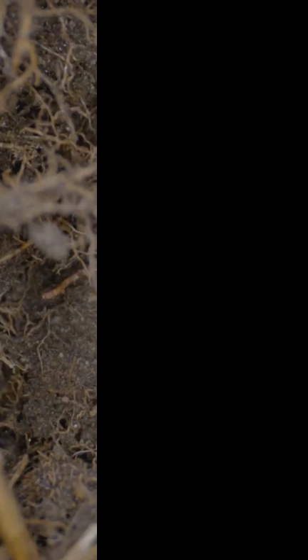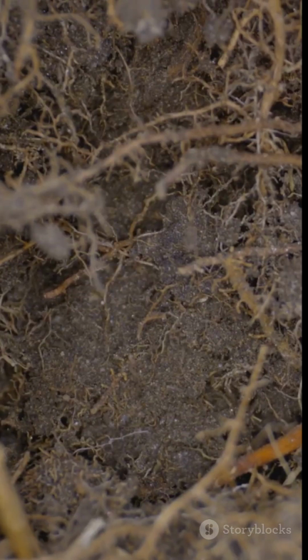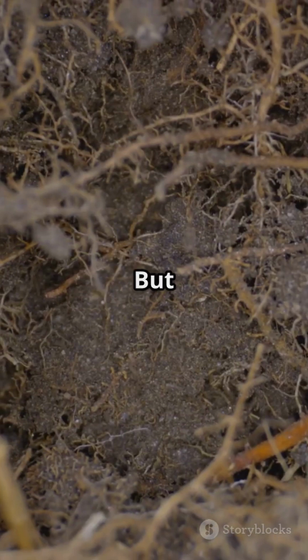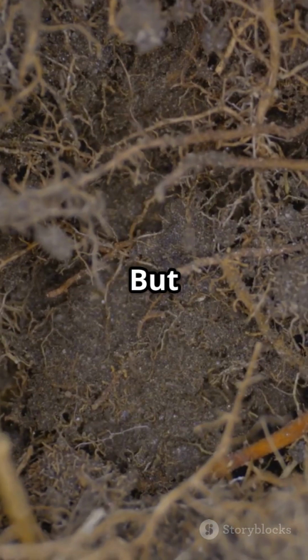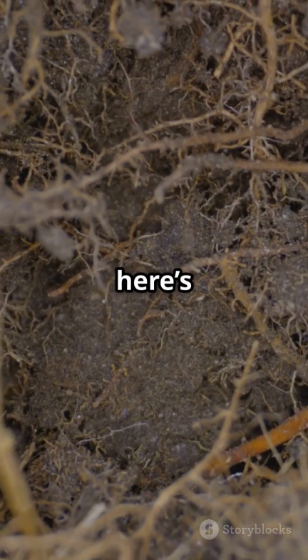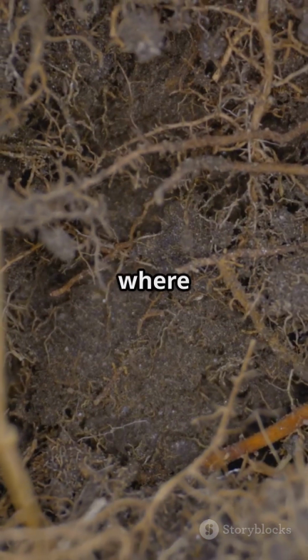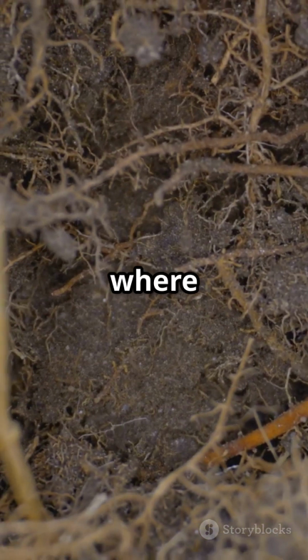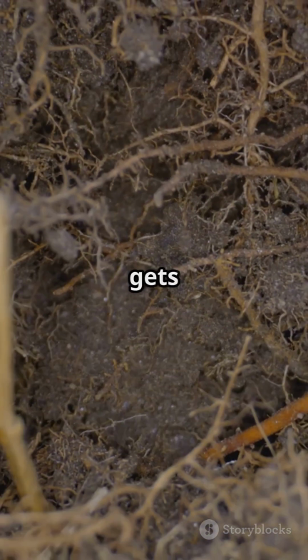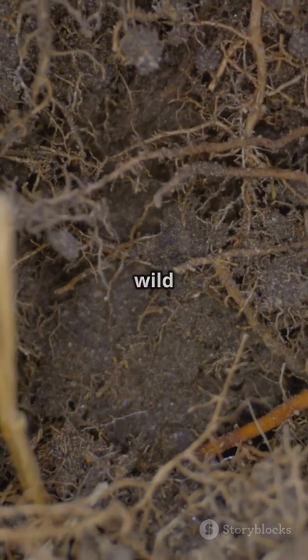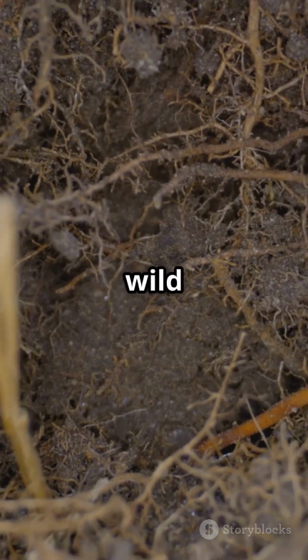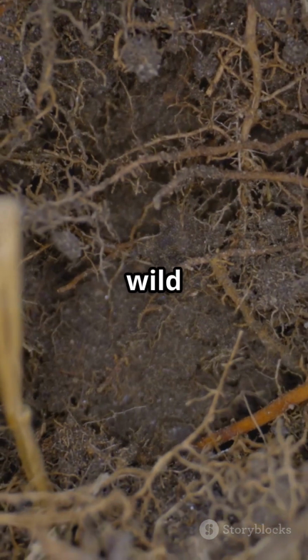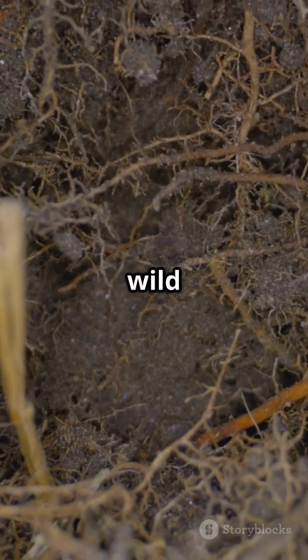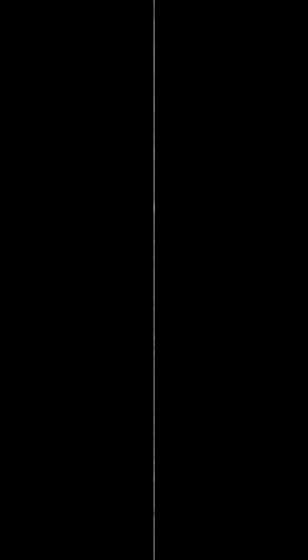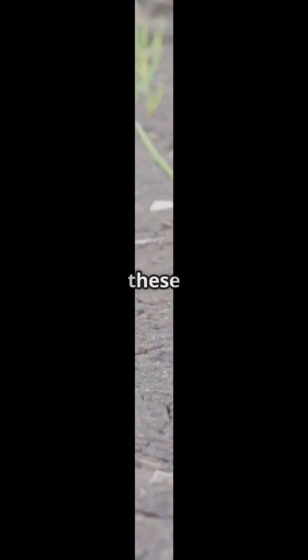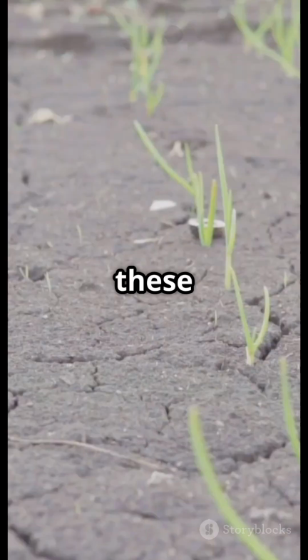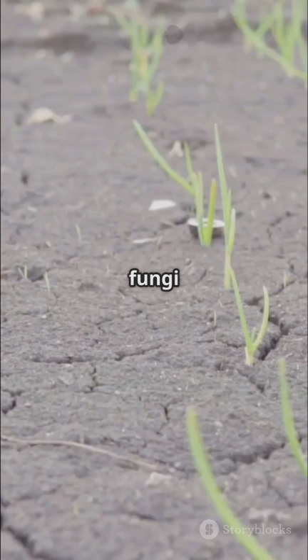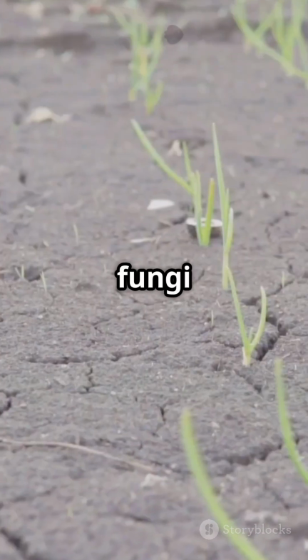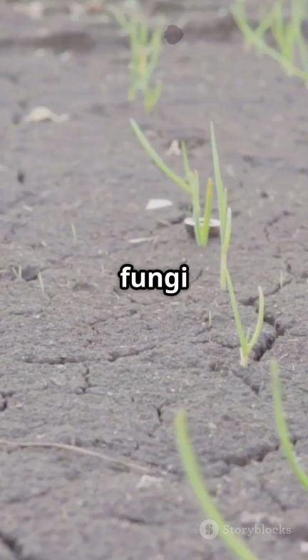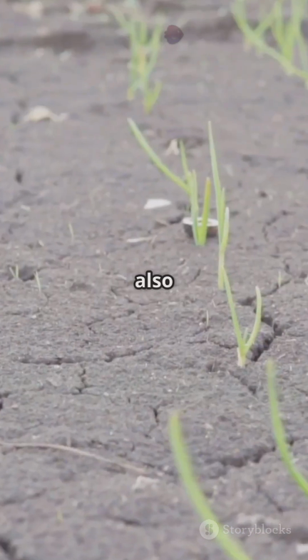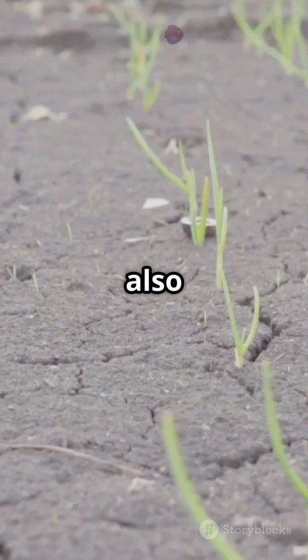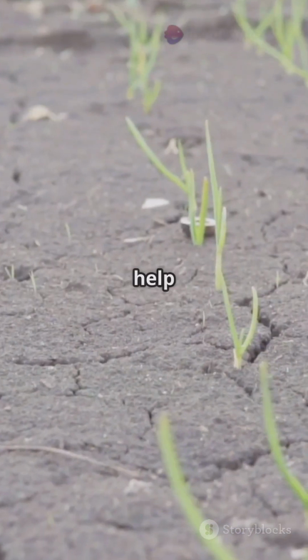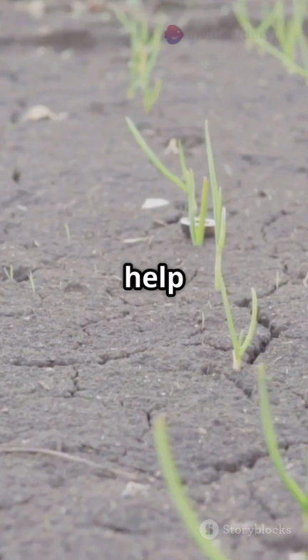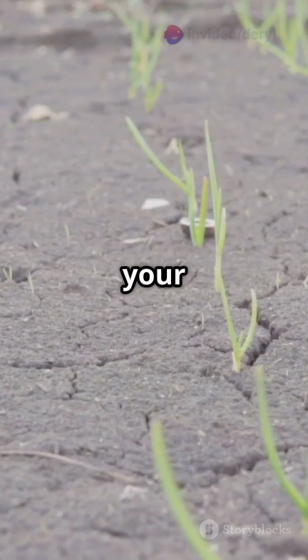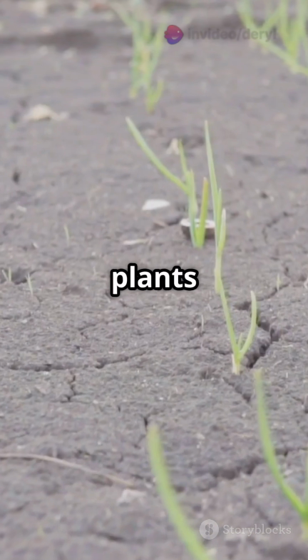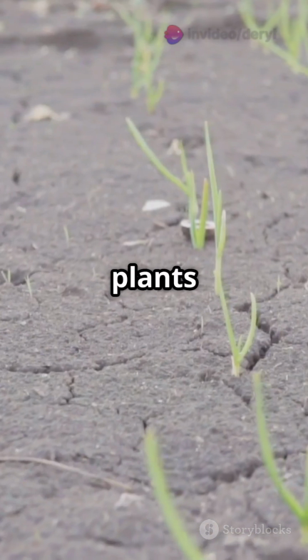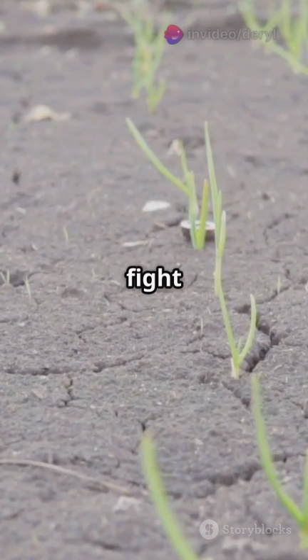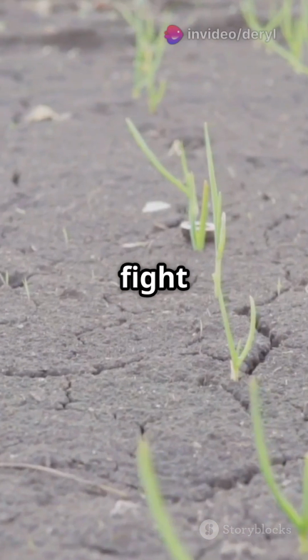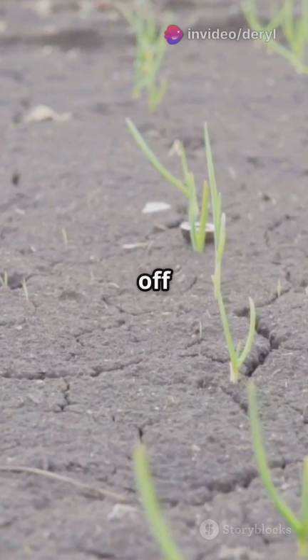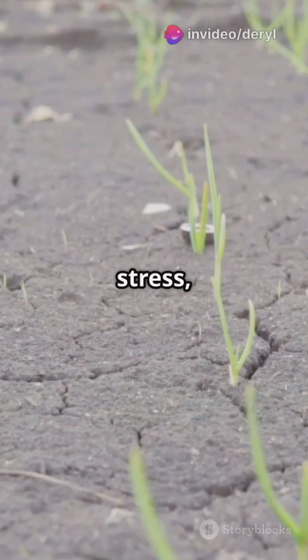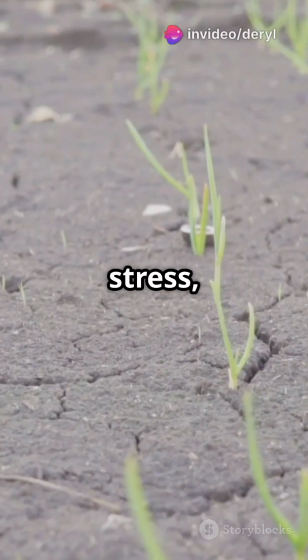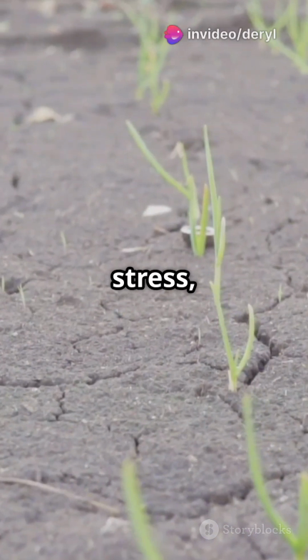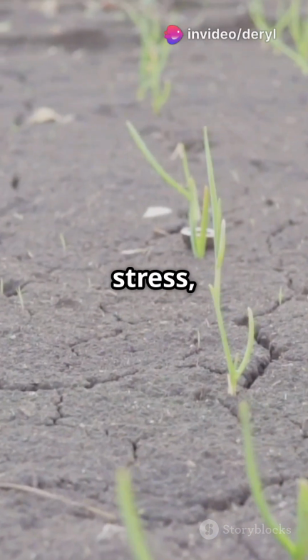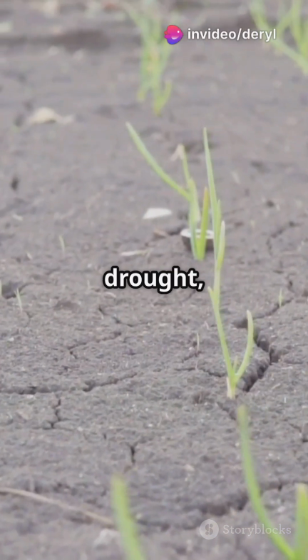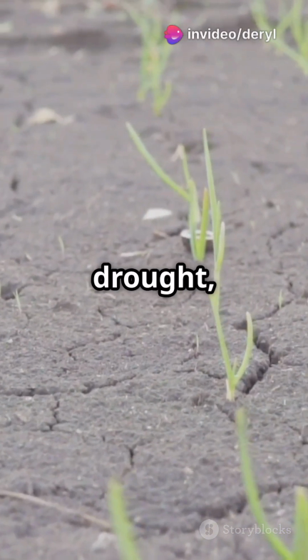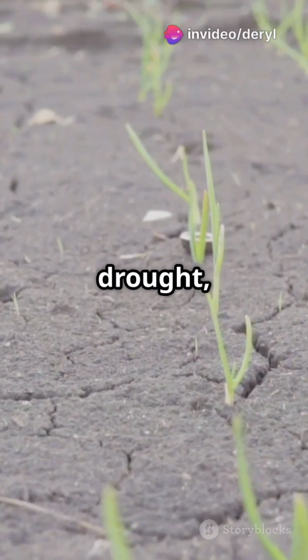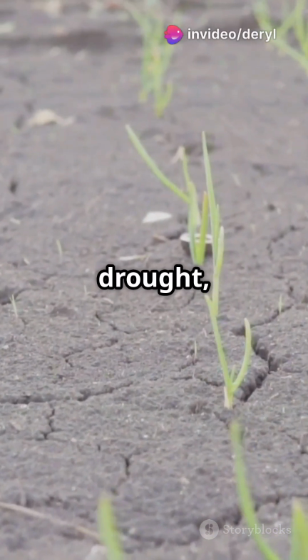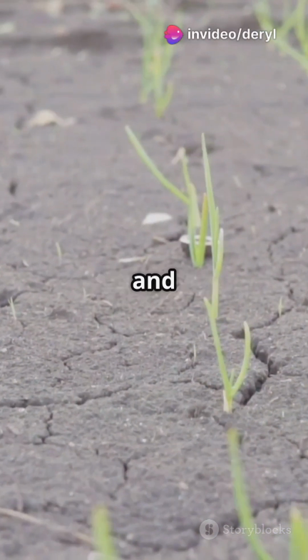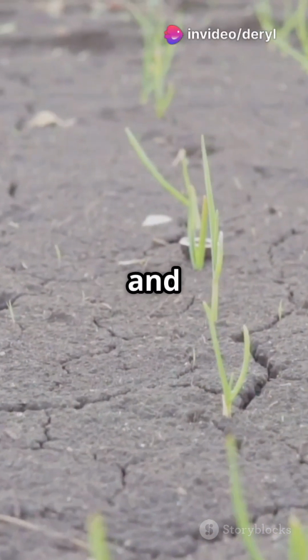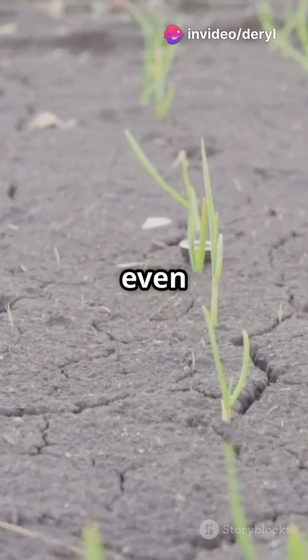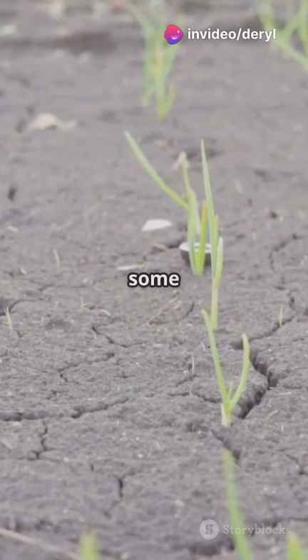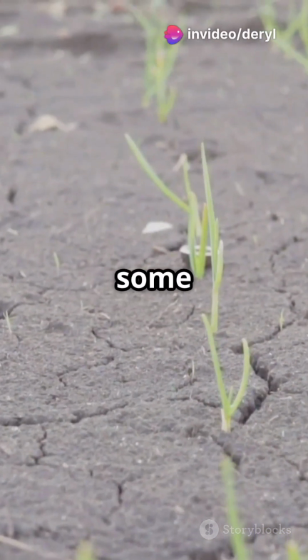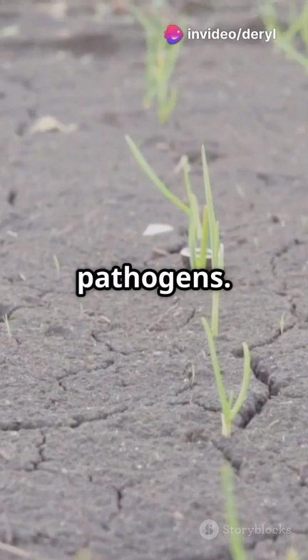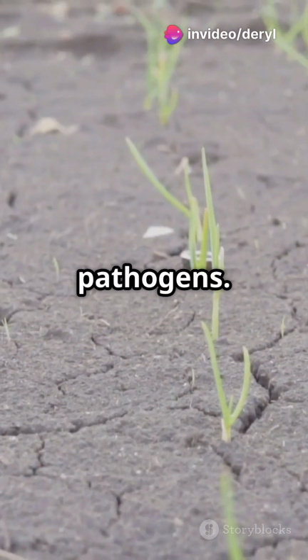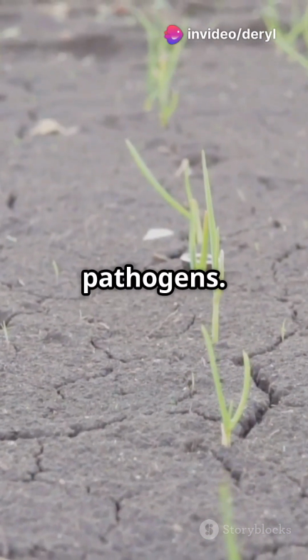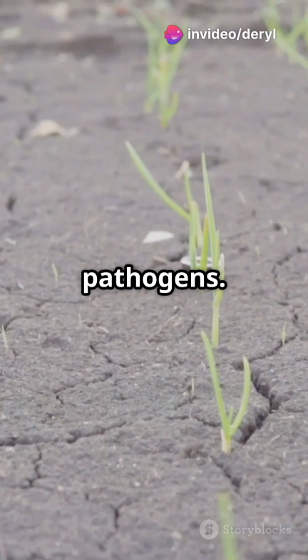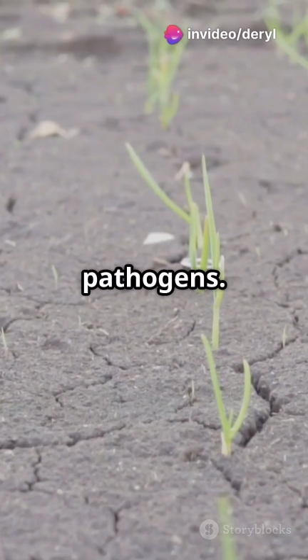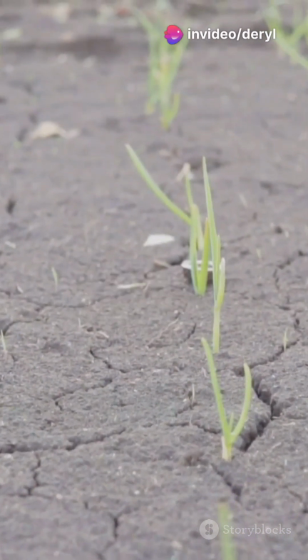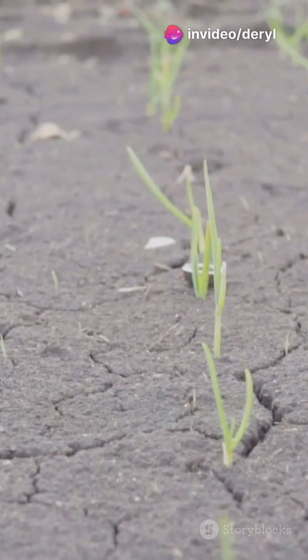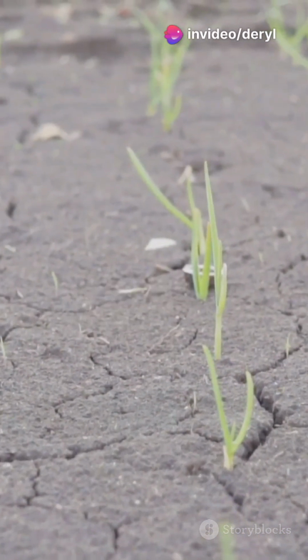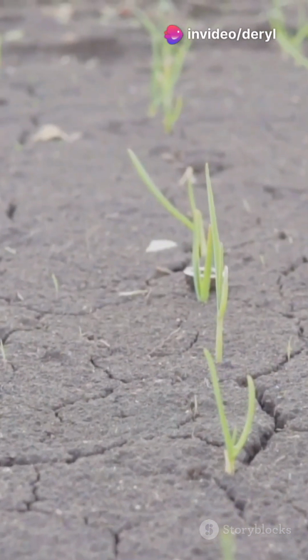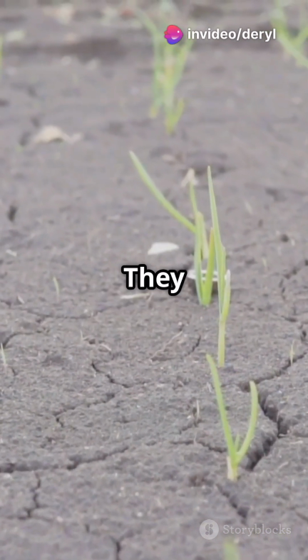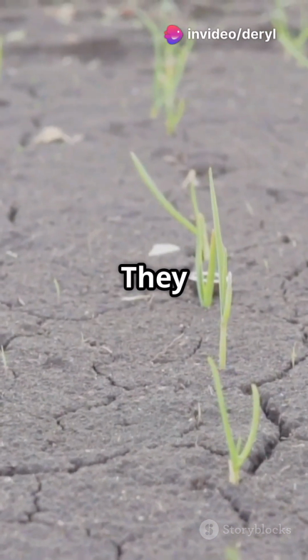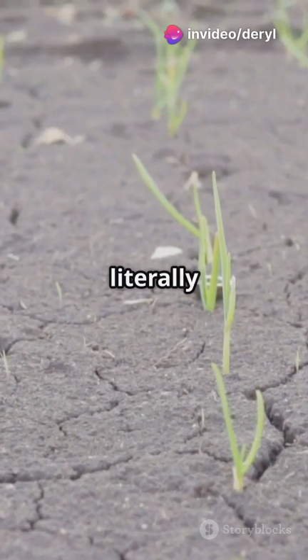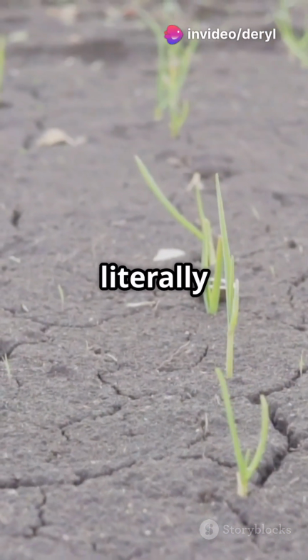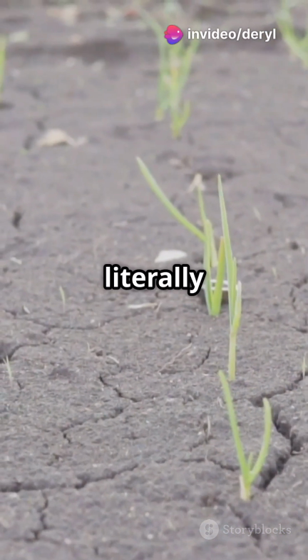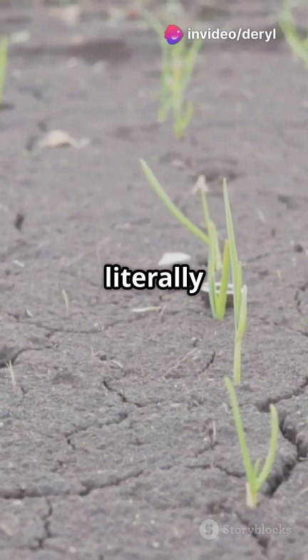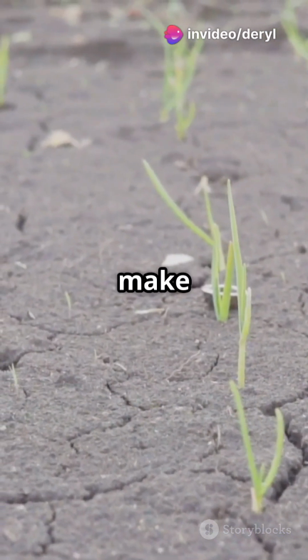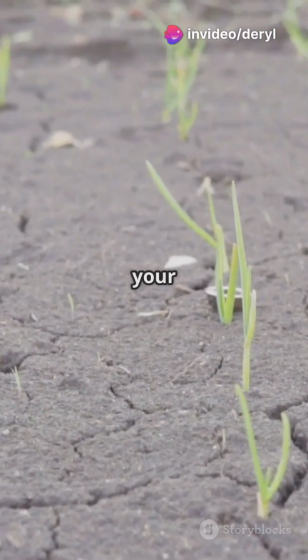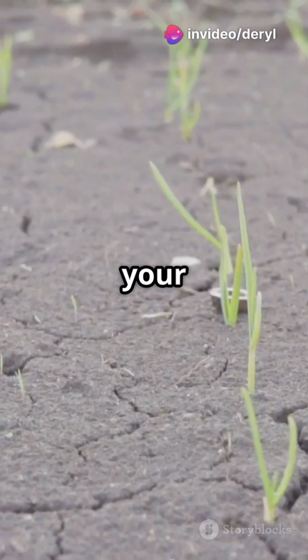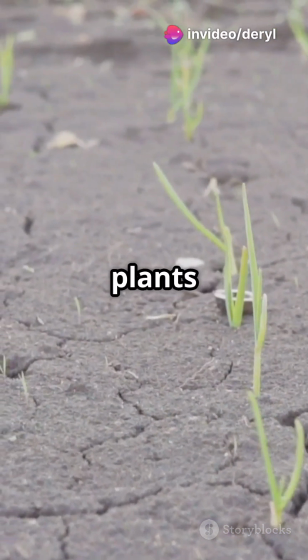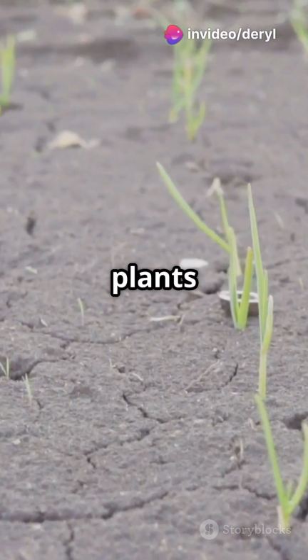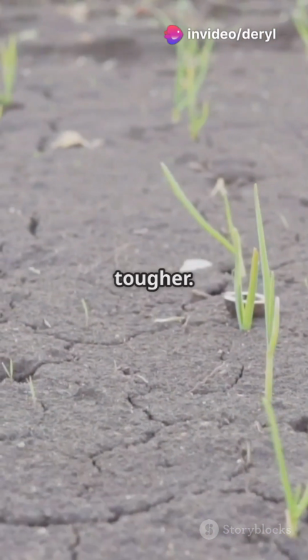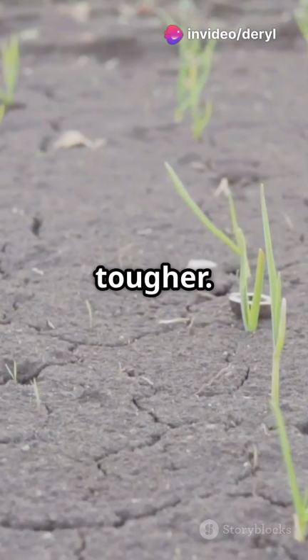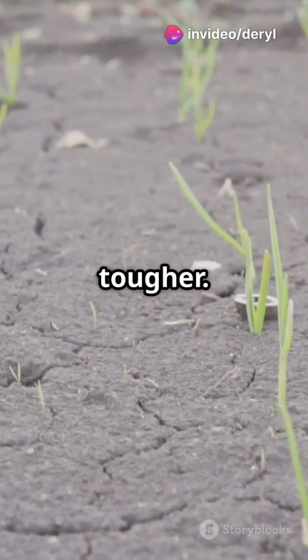But here's where it gets wild. These fungi also help your plants fight off stress, drought, and even some pathogens. They literally make your plants tougher.